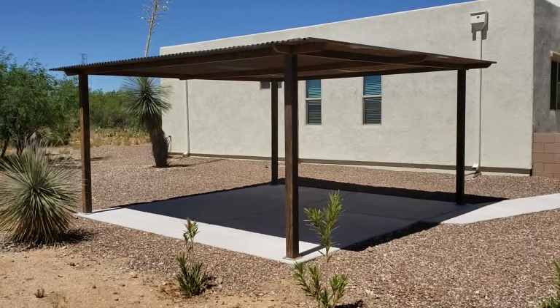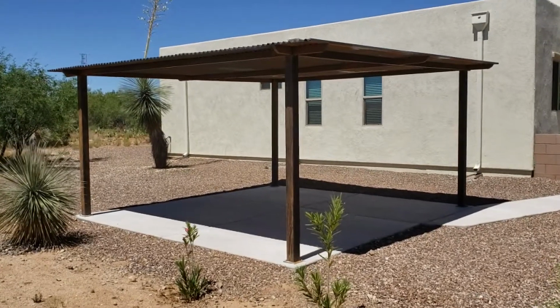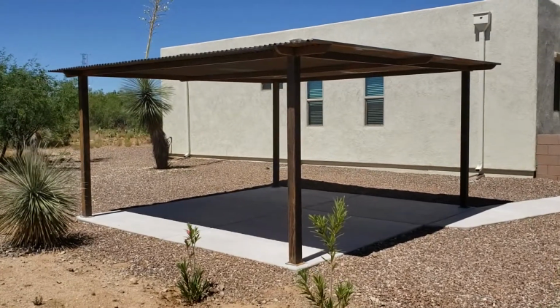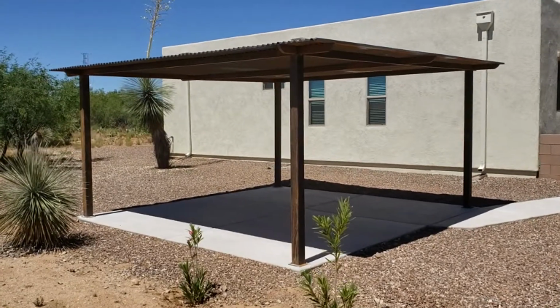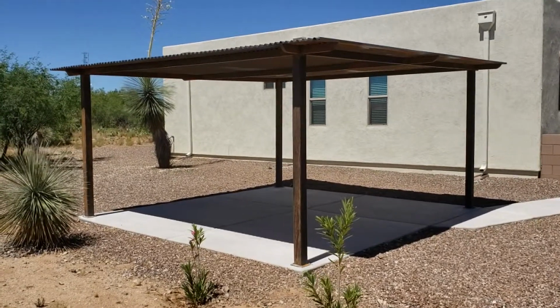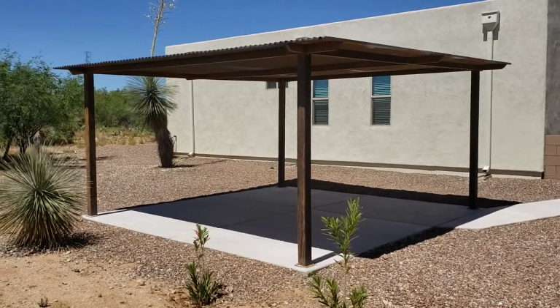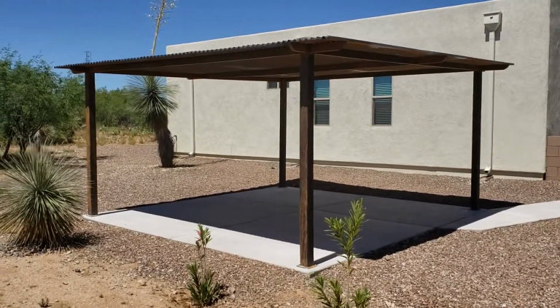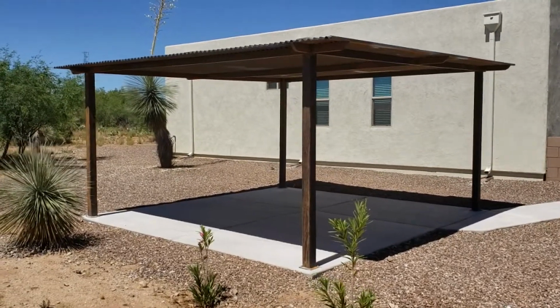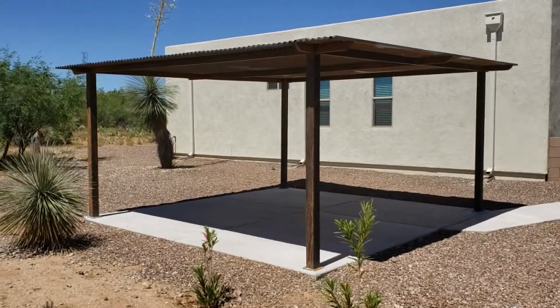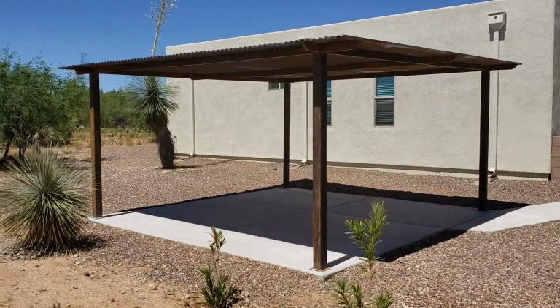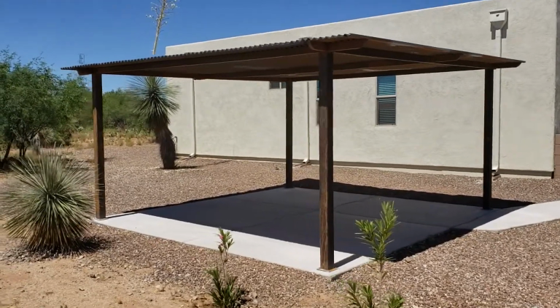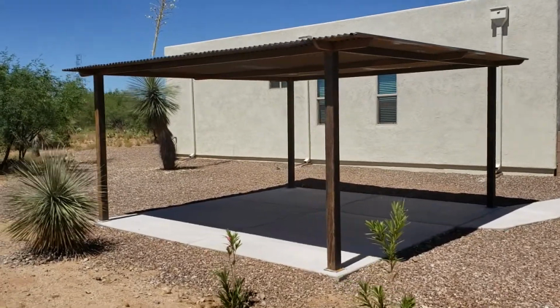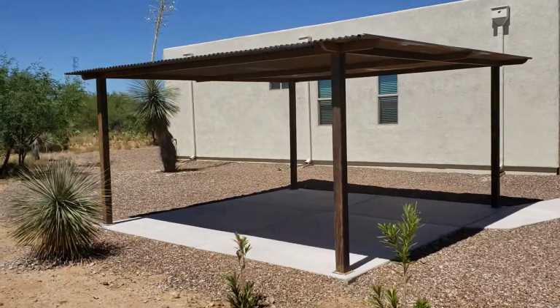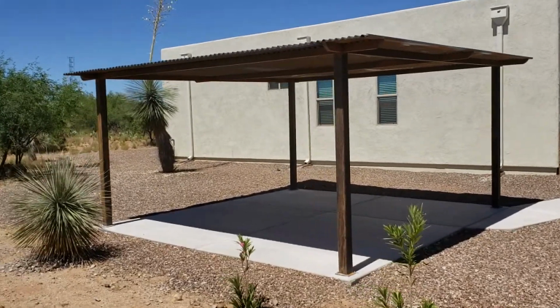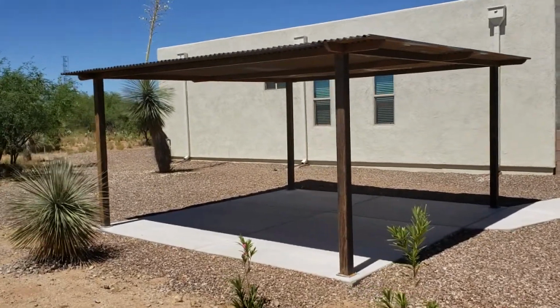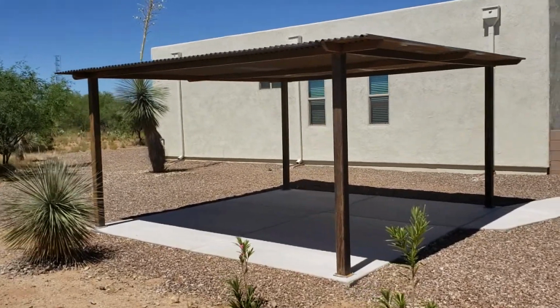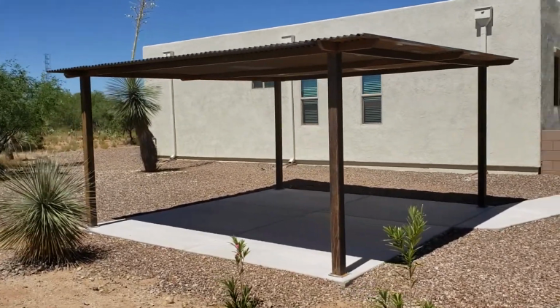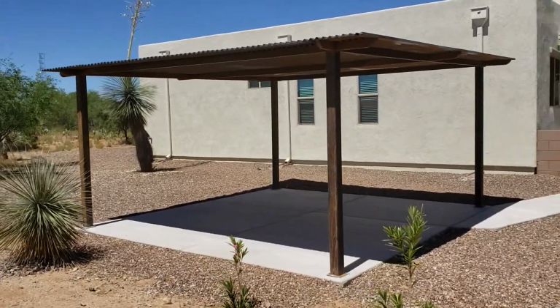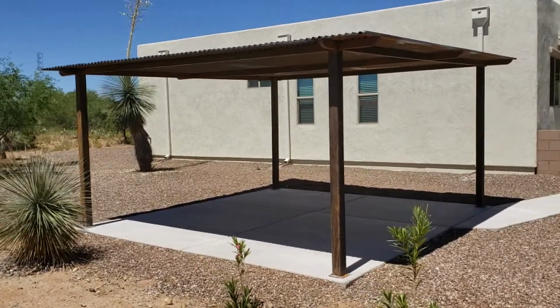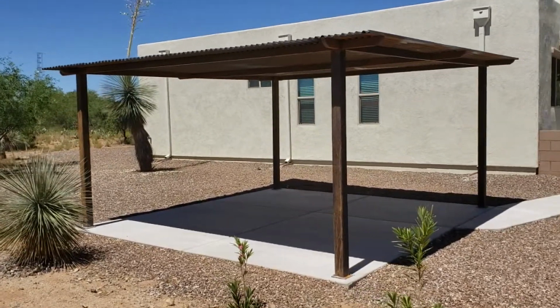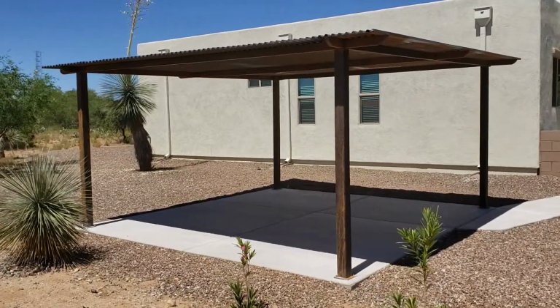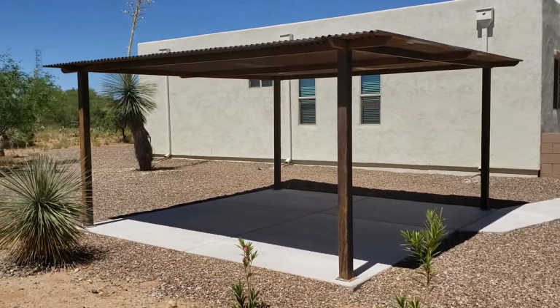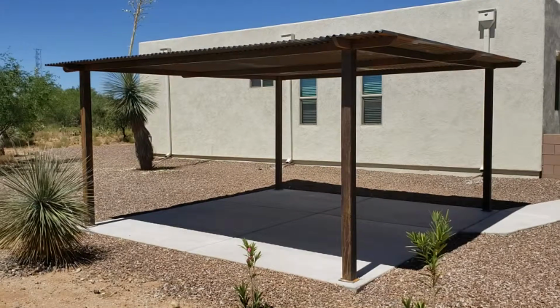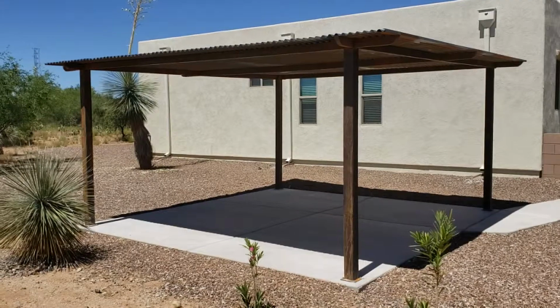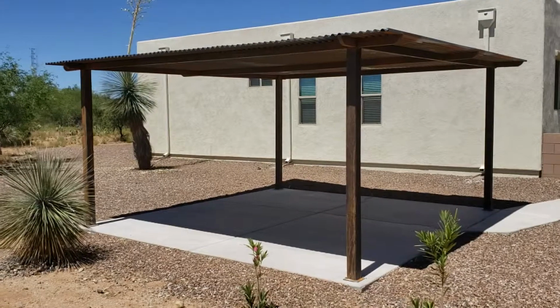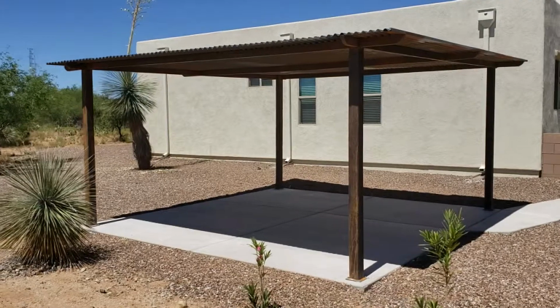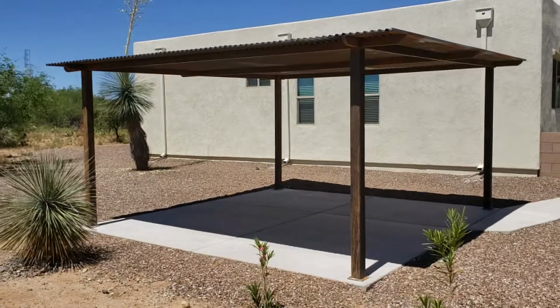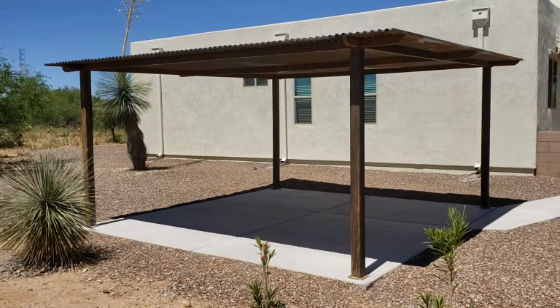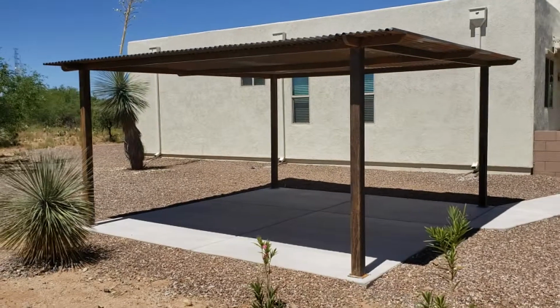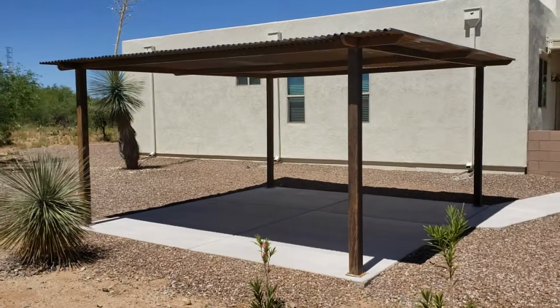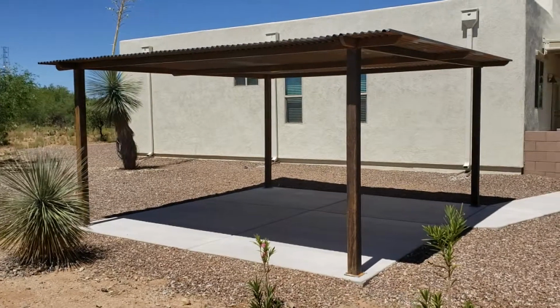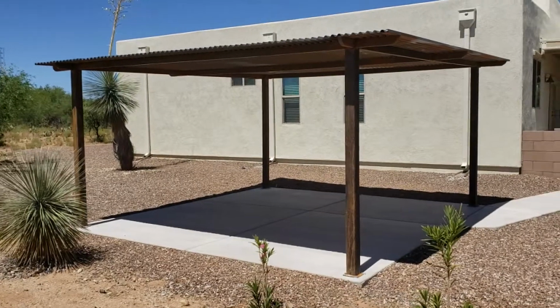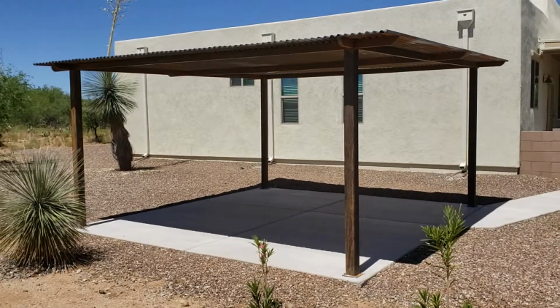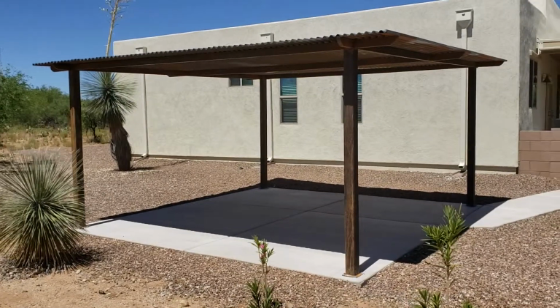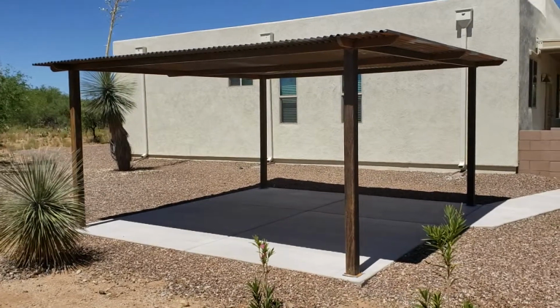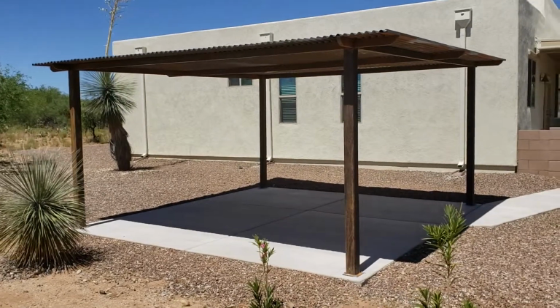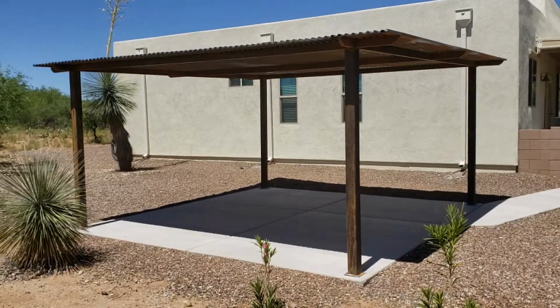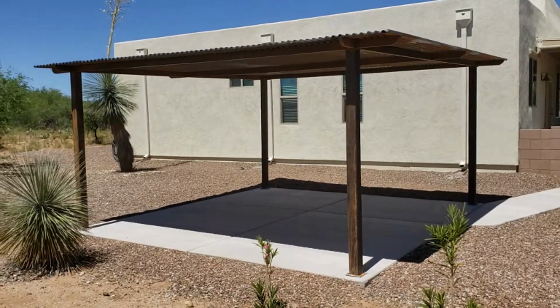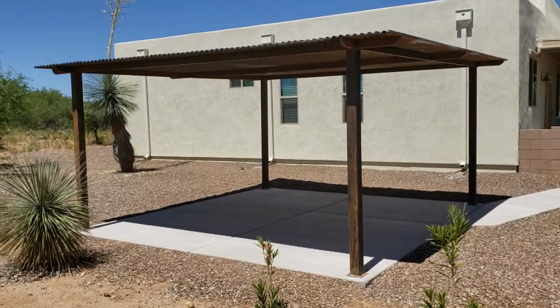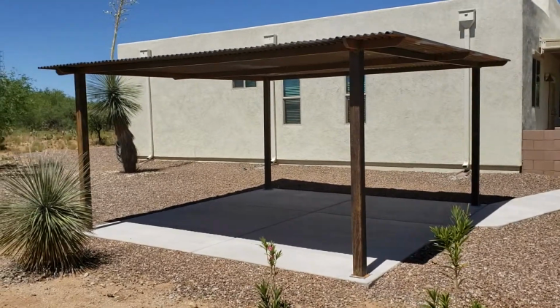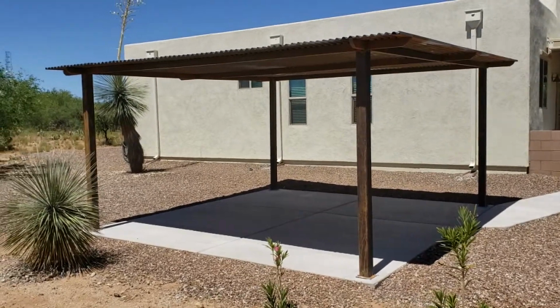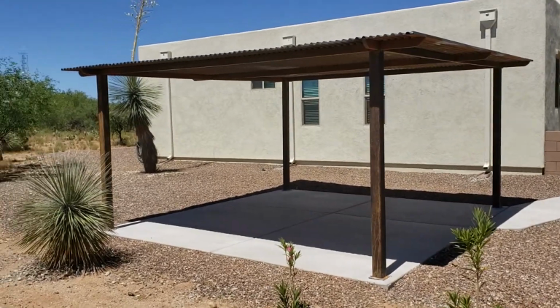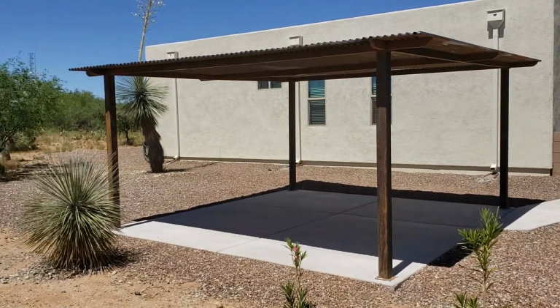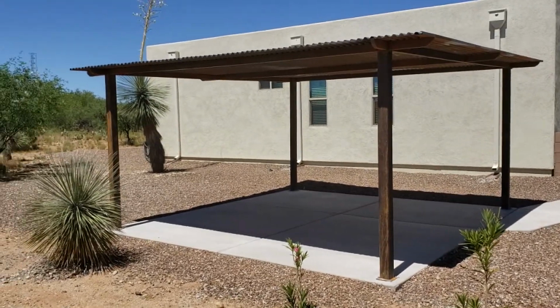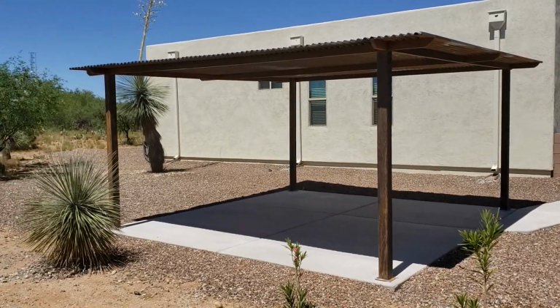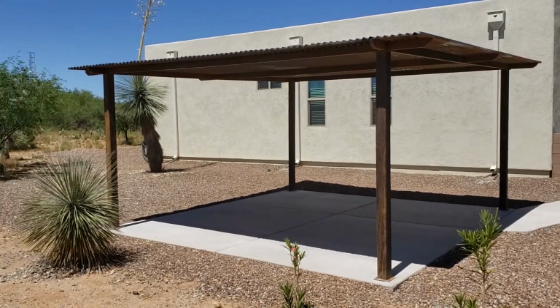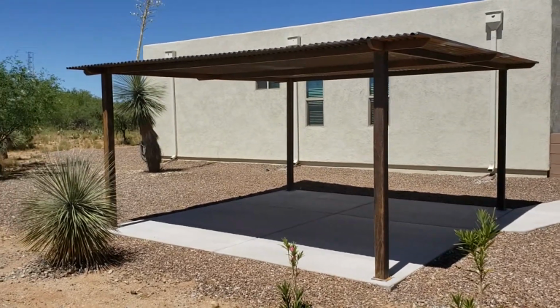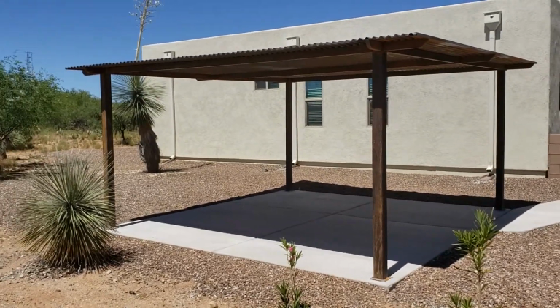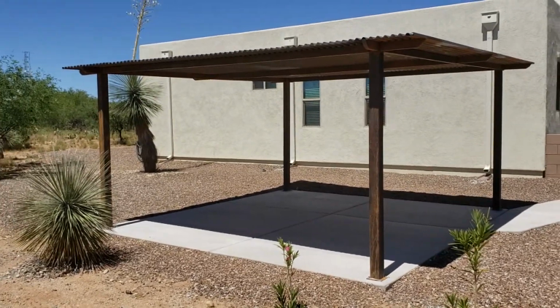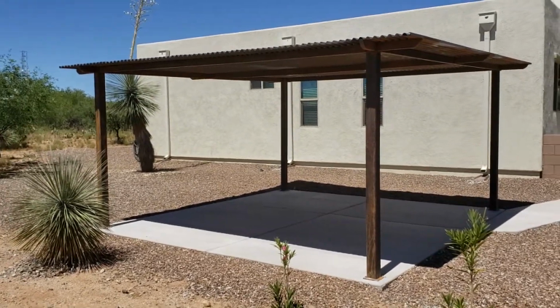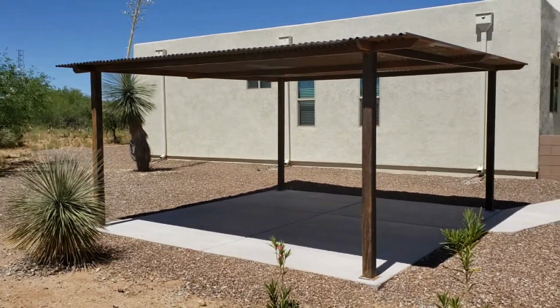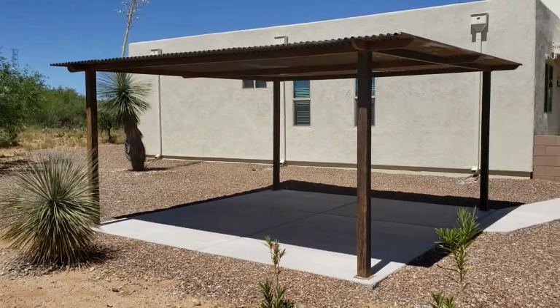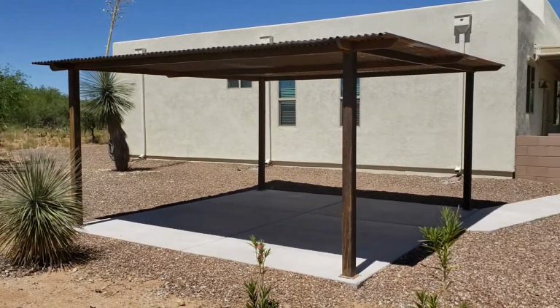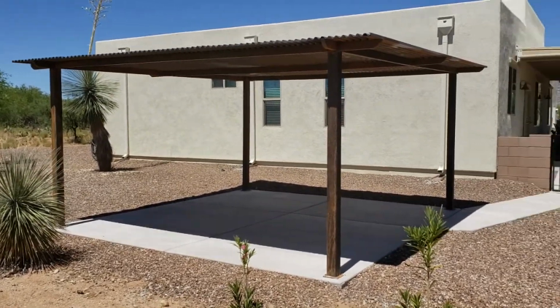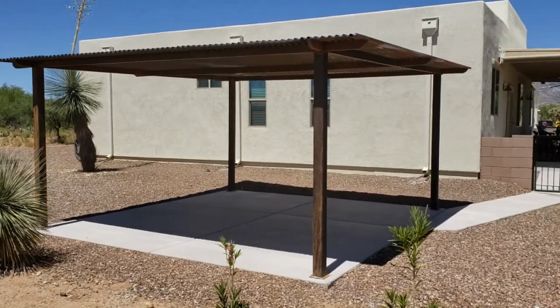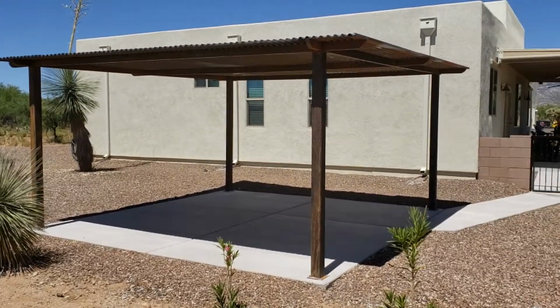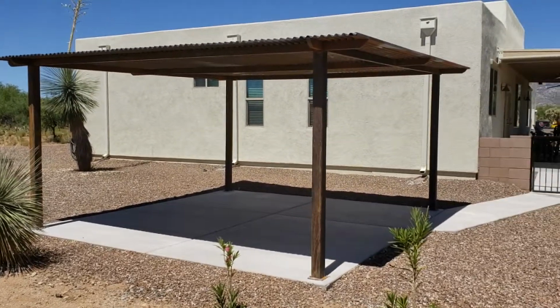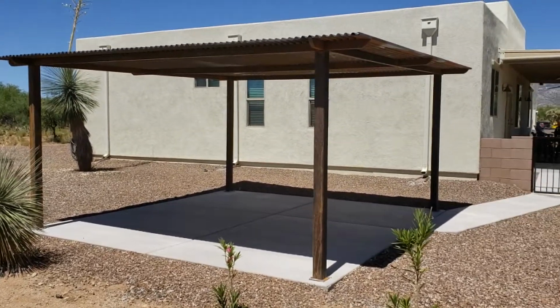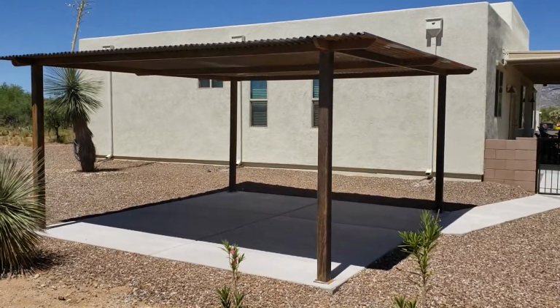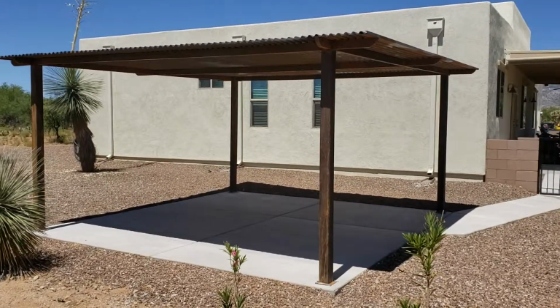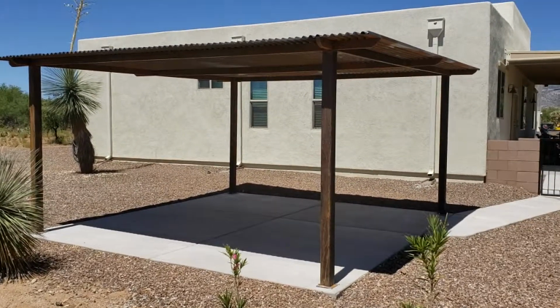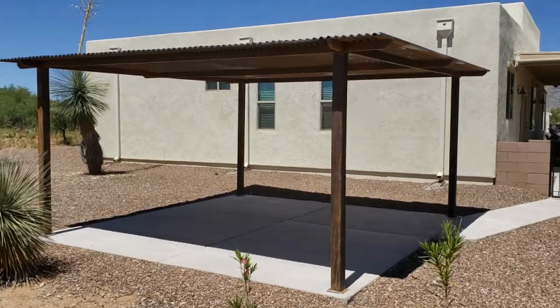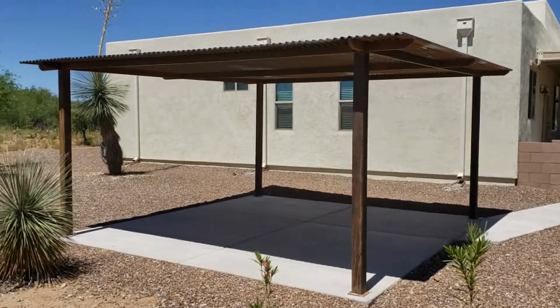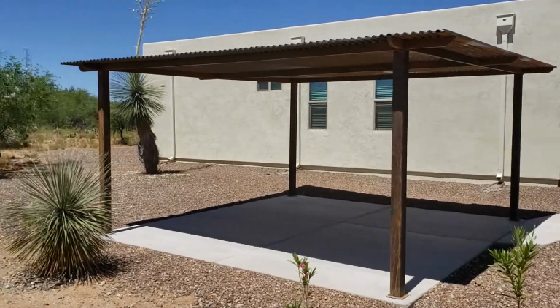And again, if you're looking for a great way for long-lasting shade, to be able to expand your outdoor living, we do some great work.